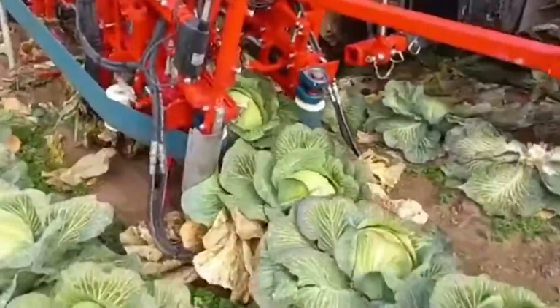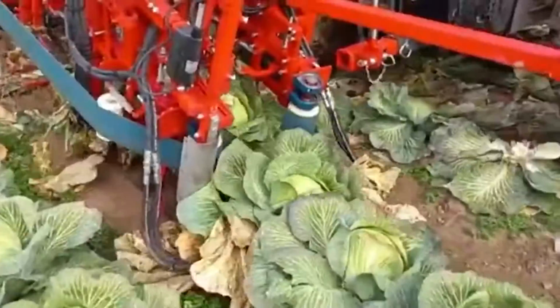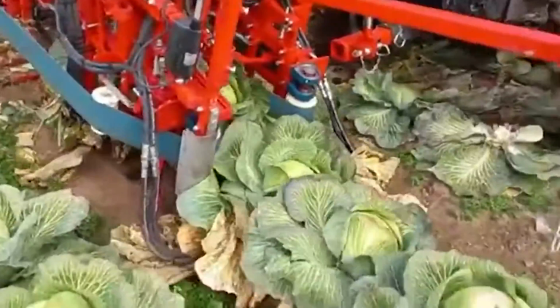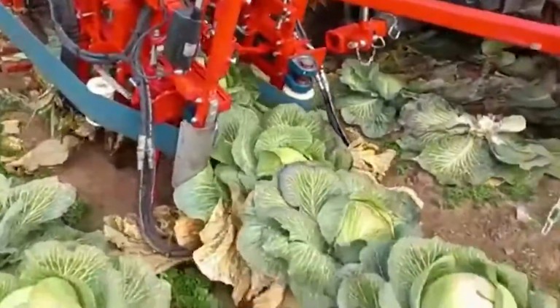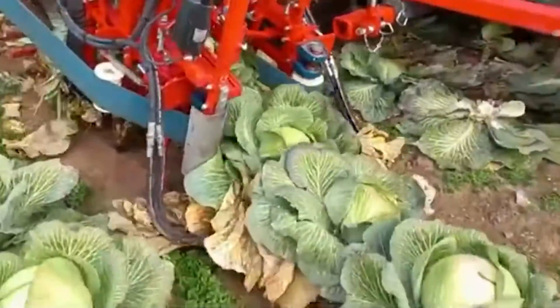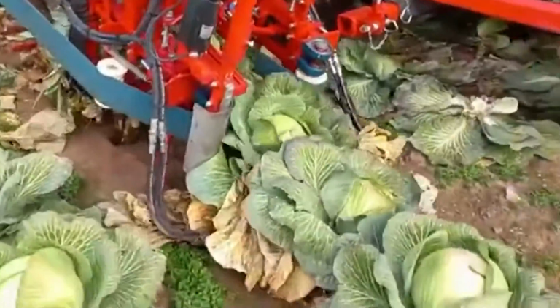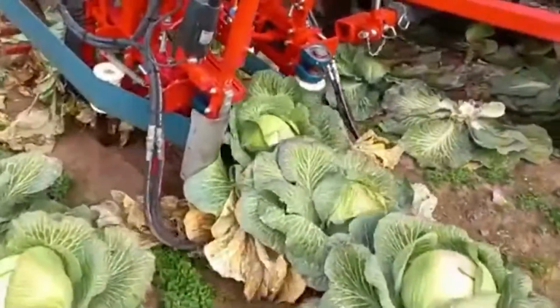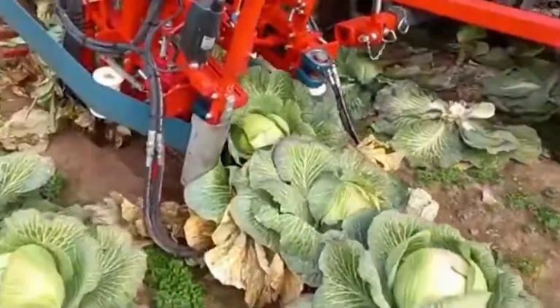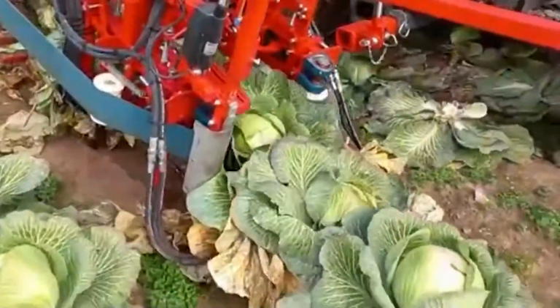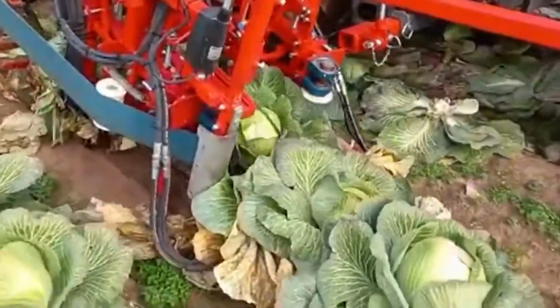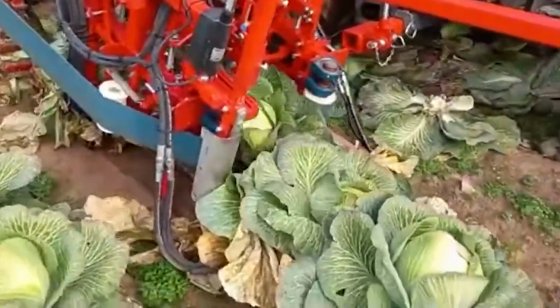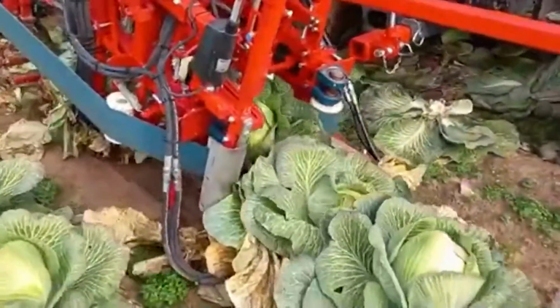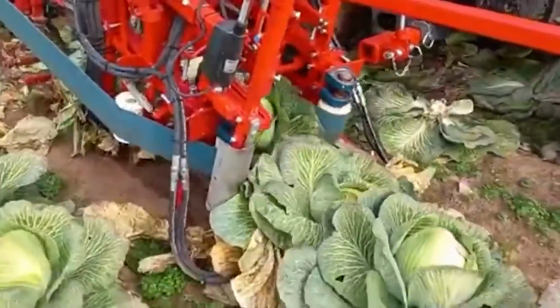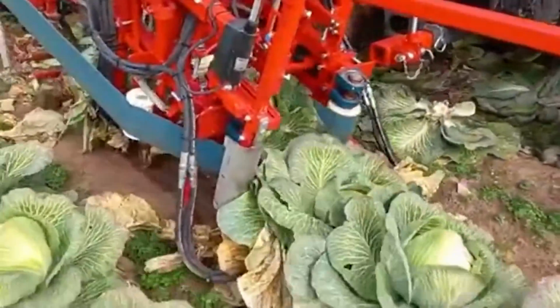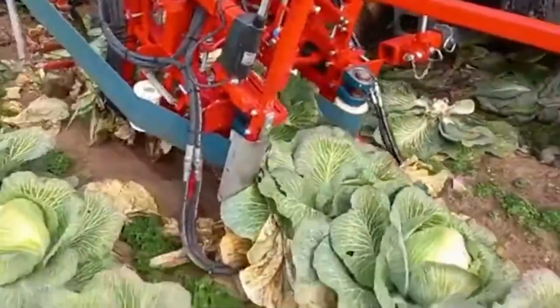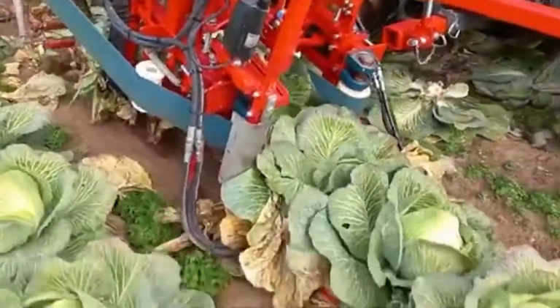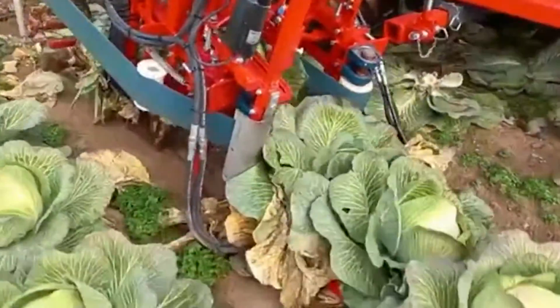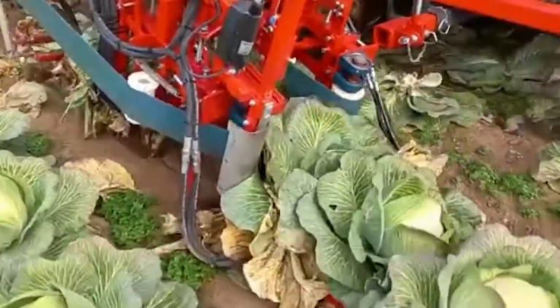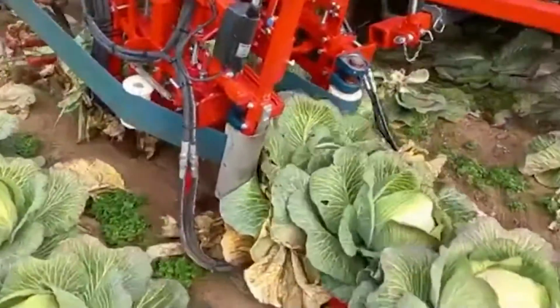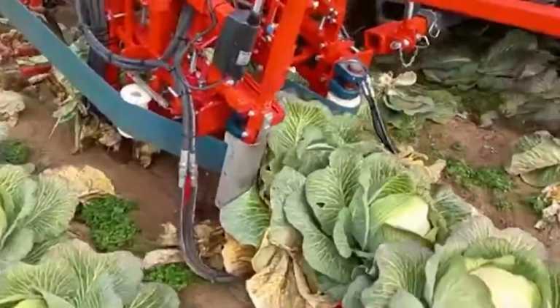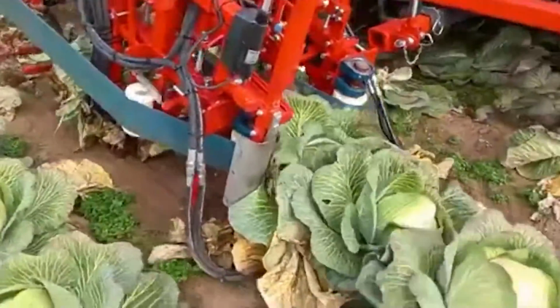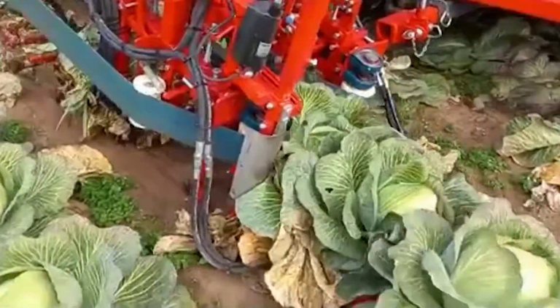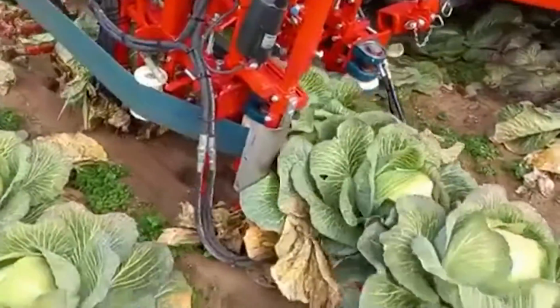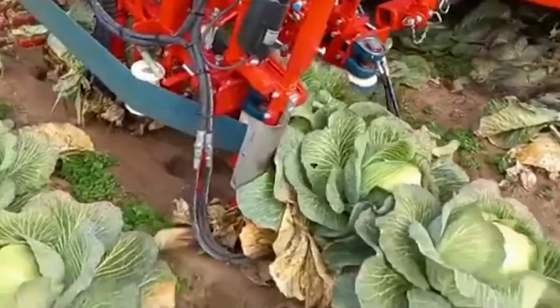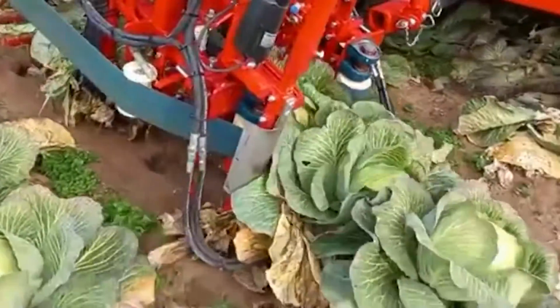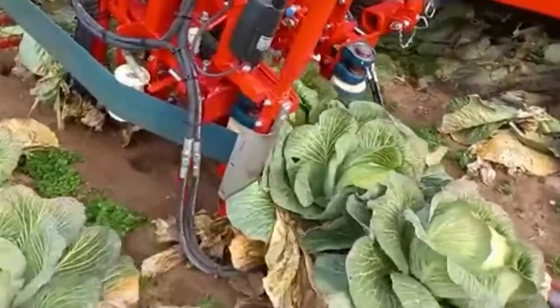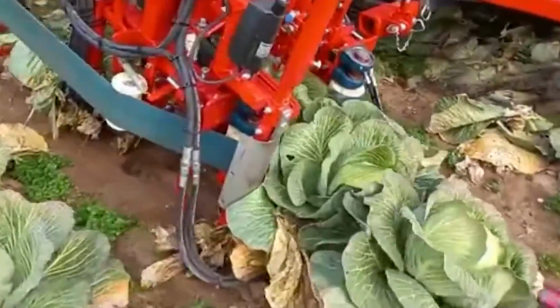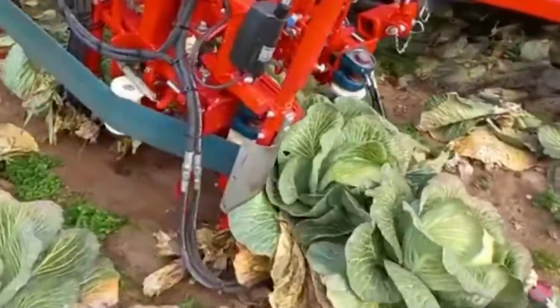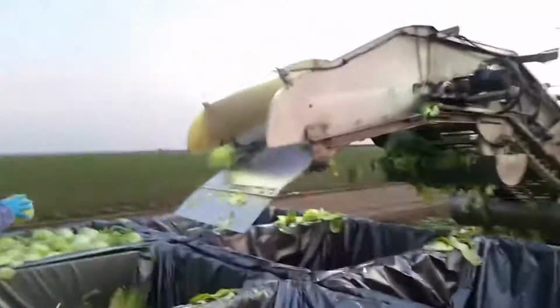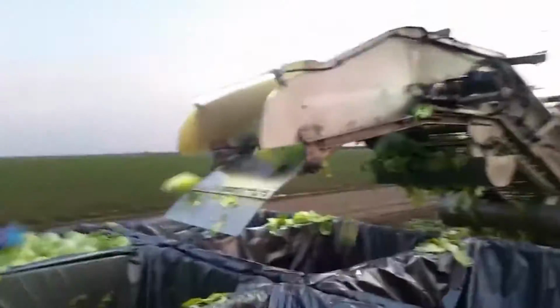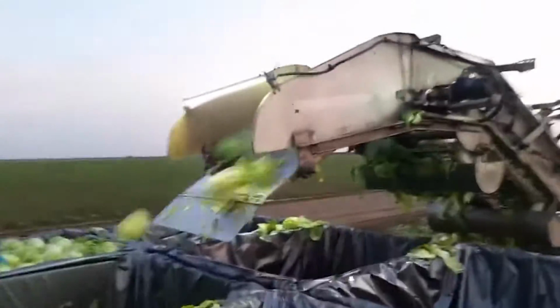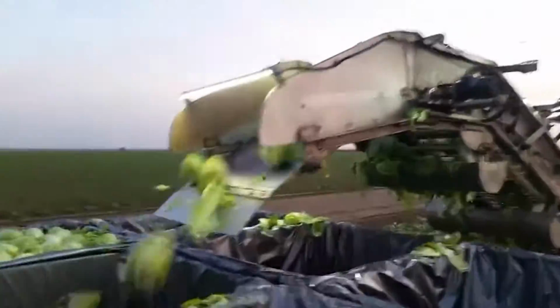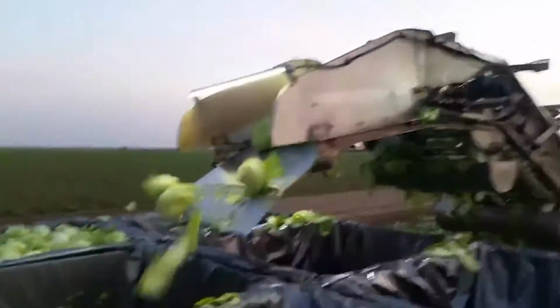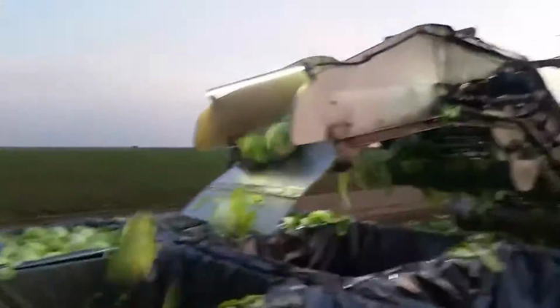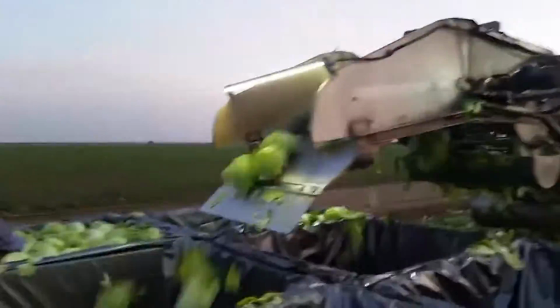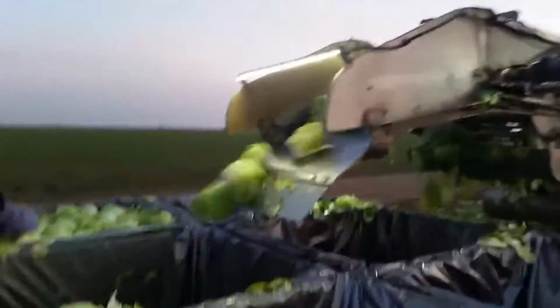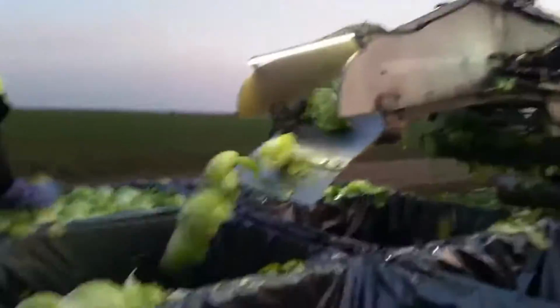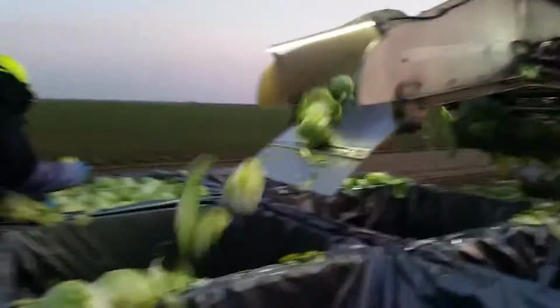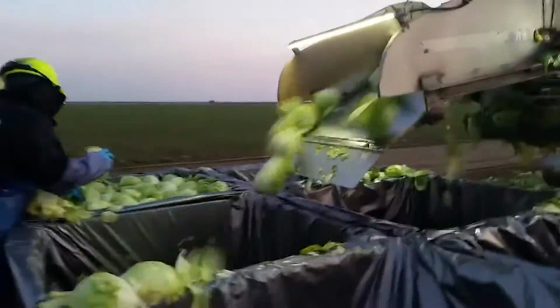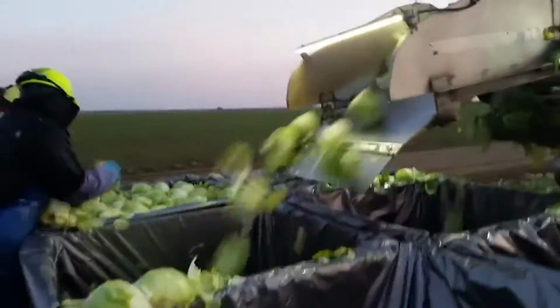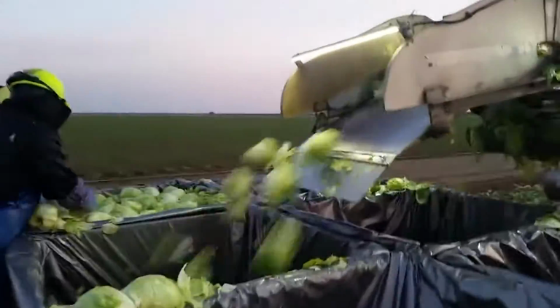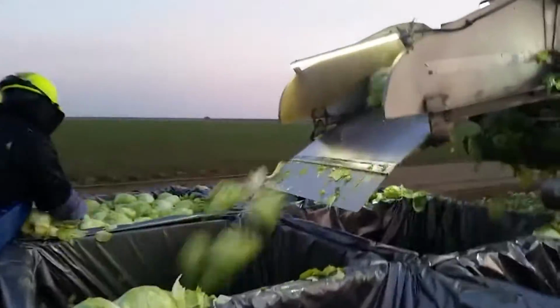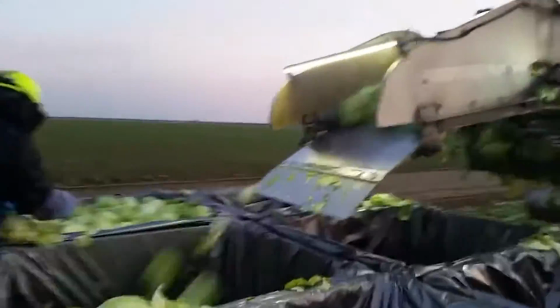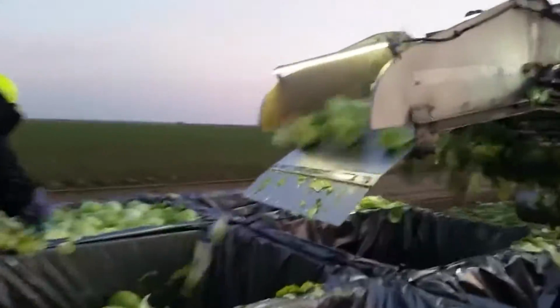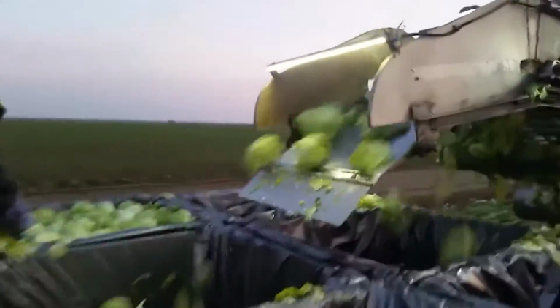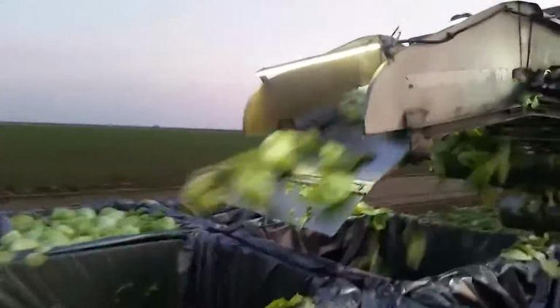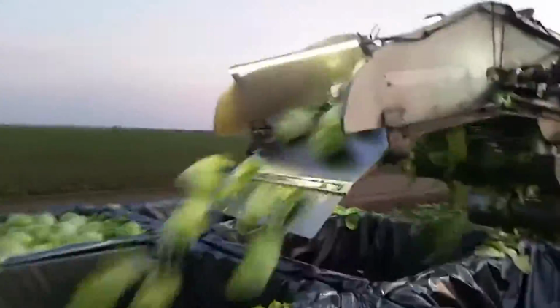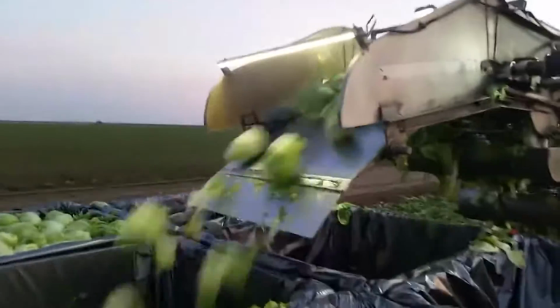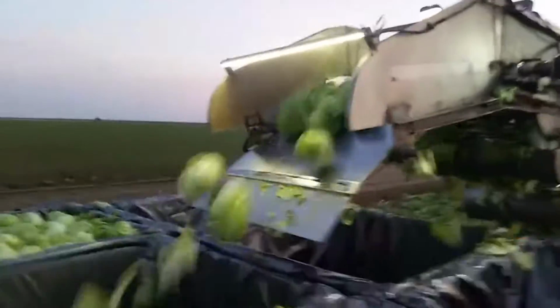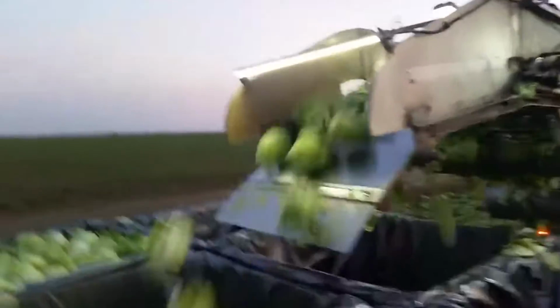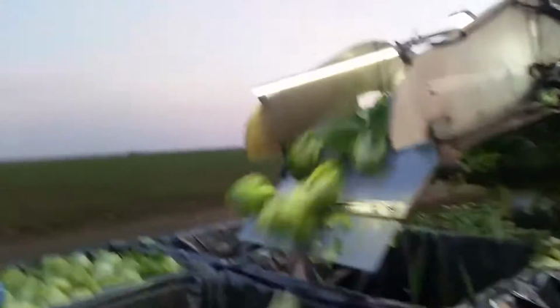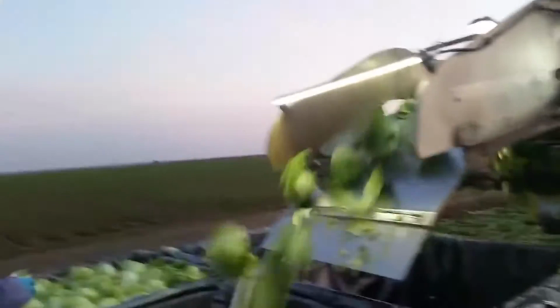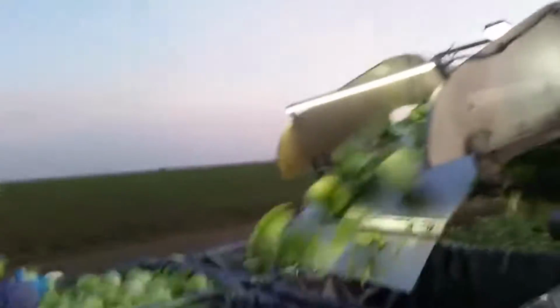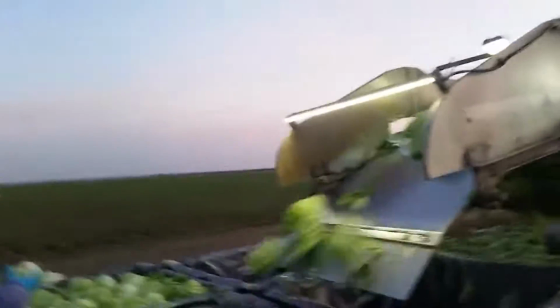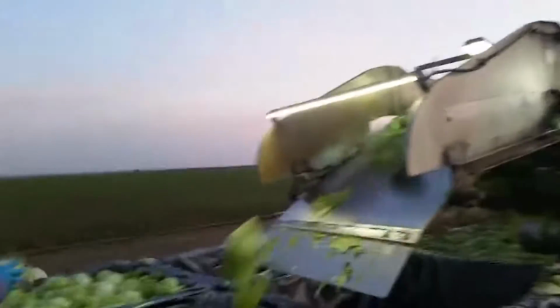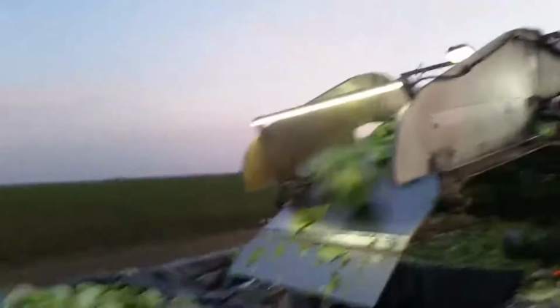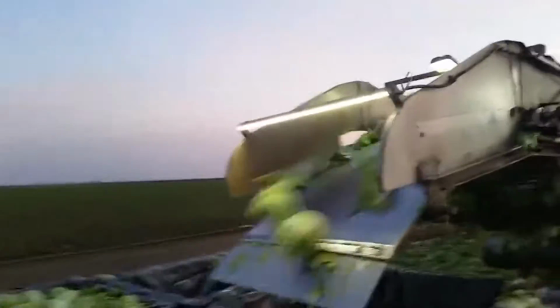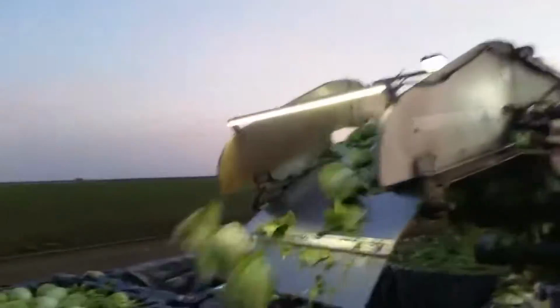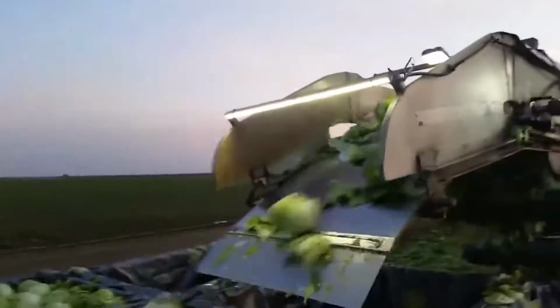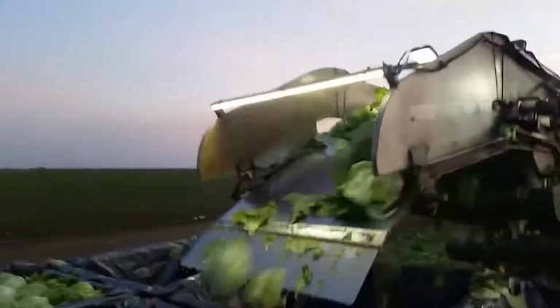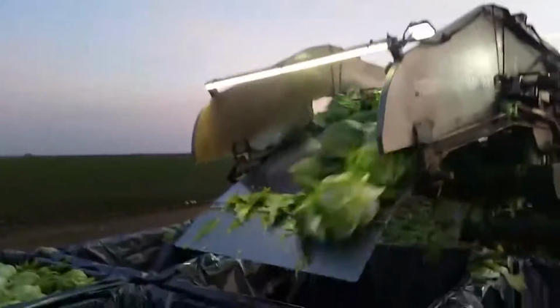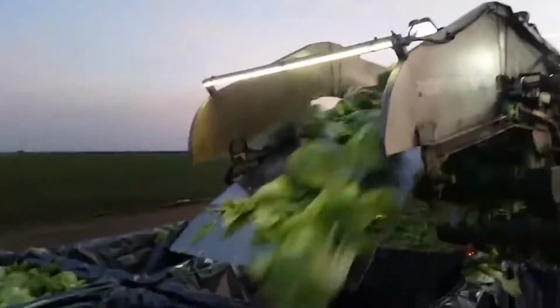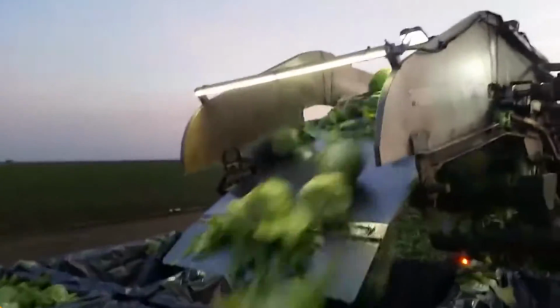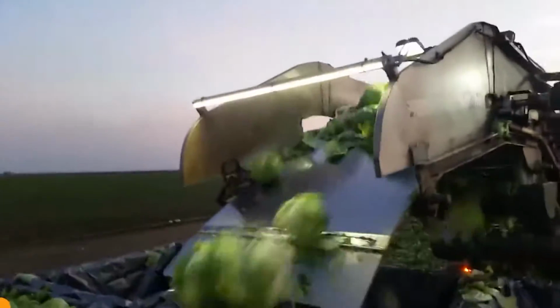This machine is a savior for farmers, reducing manual labor while elevating the standards of cabbage harvesting.